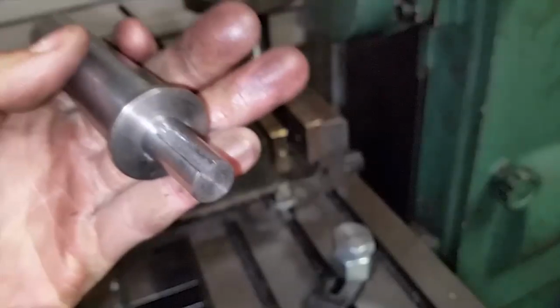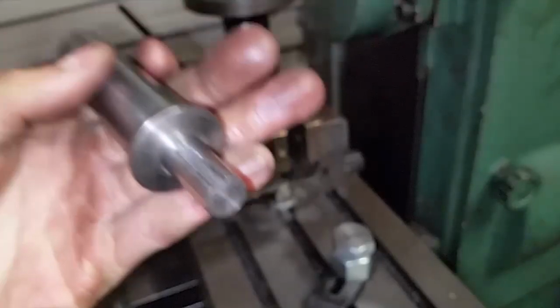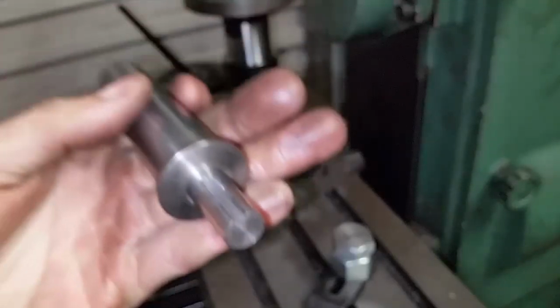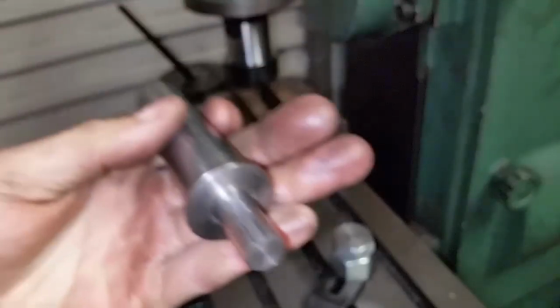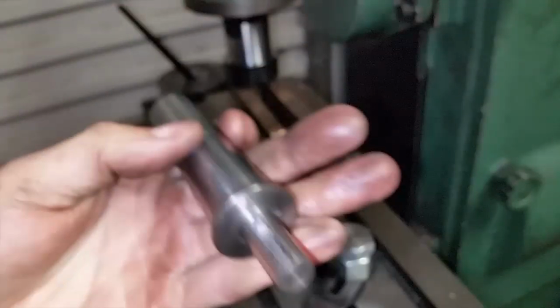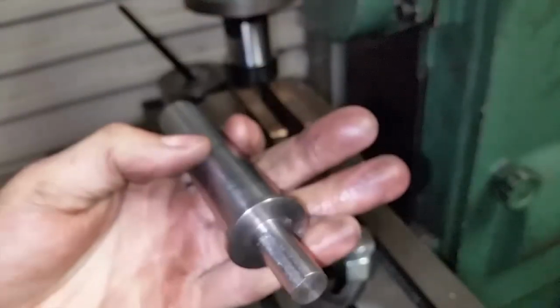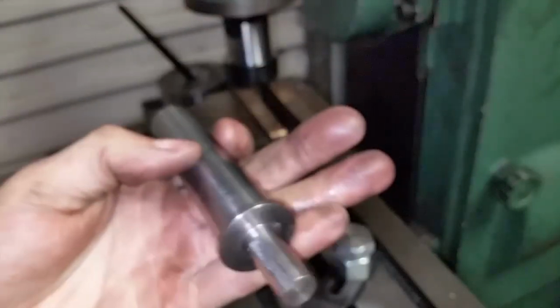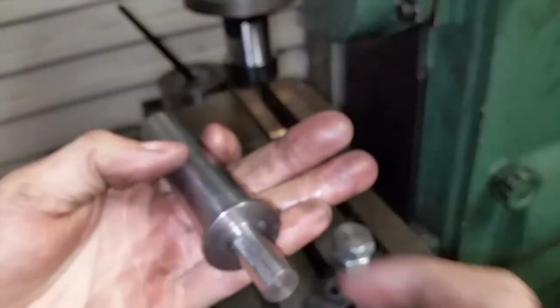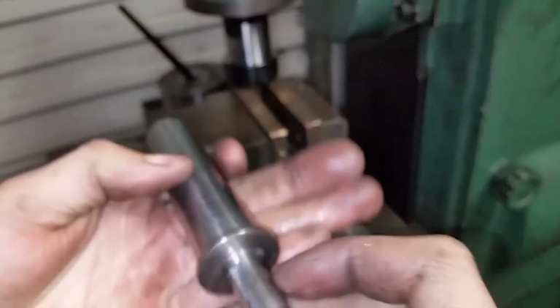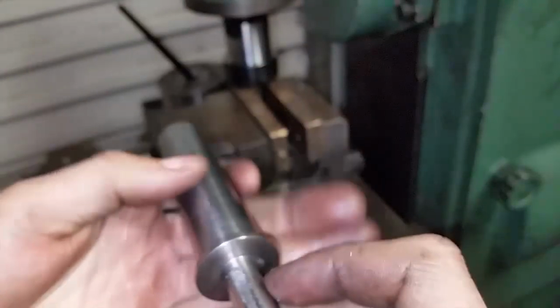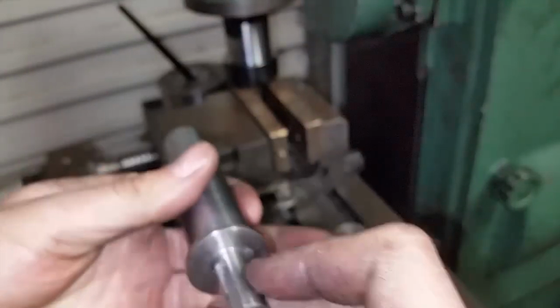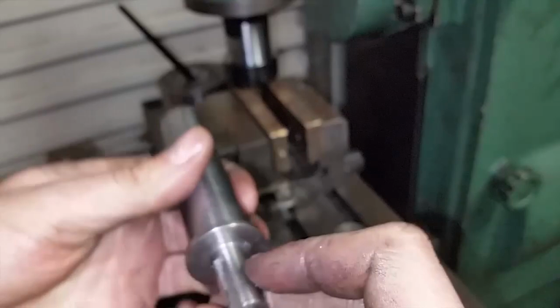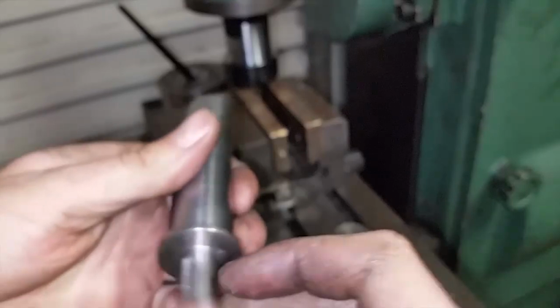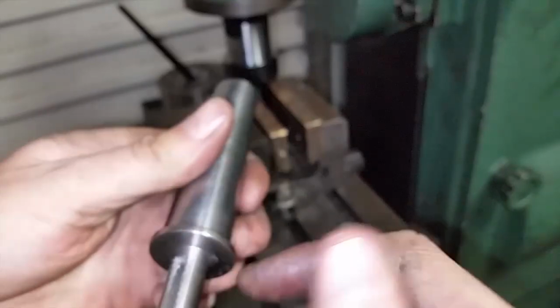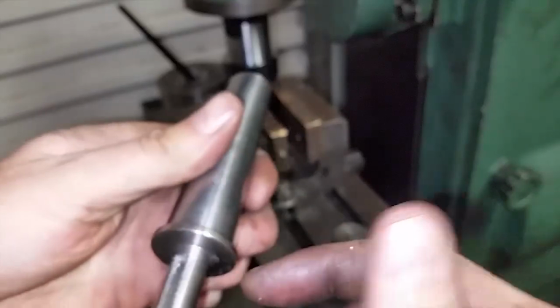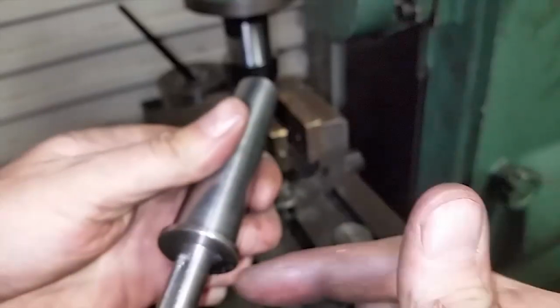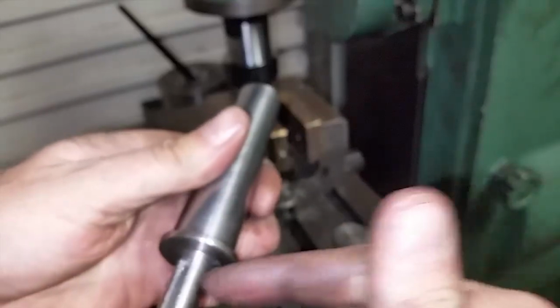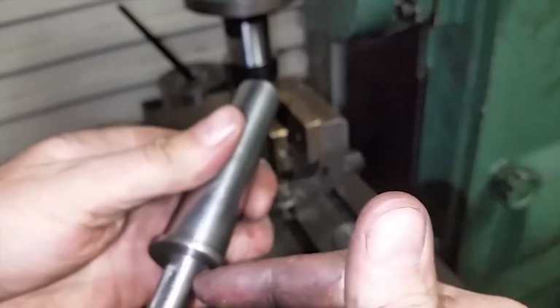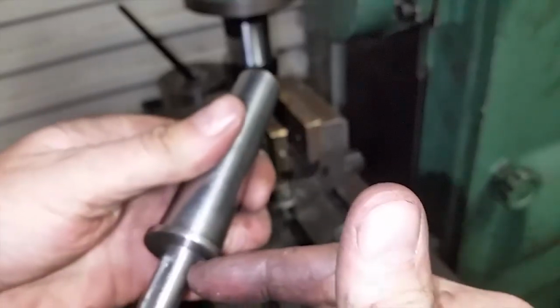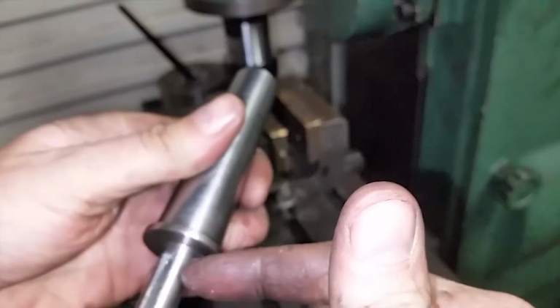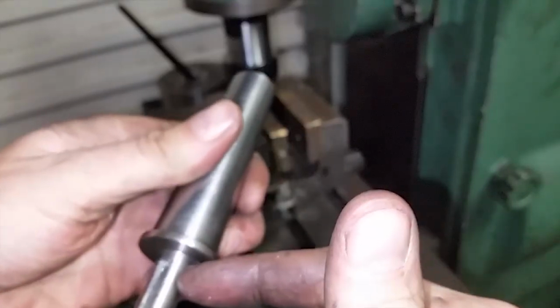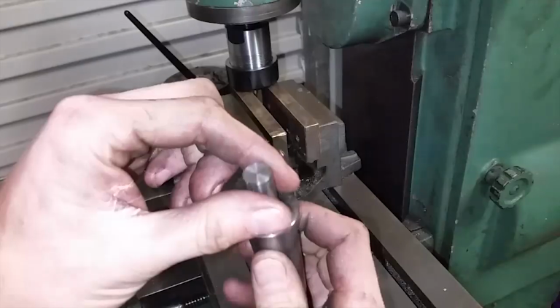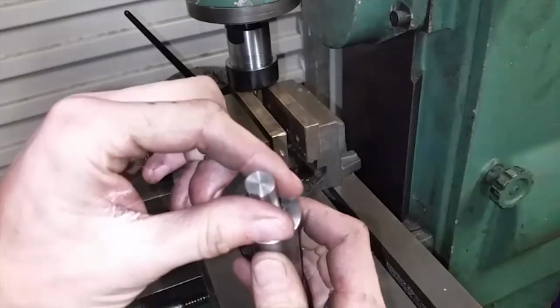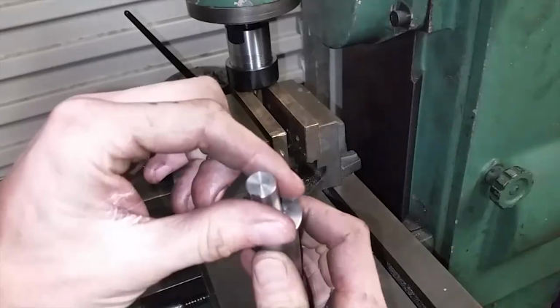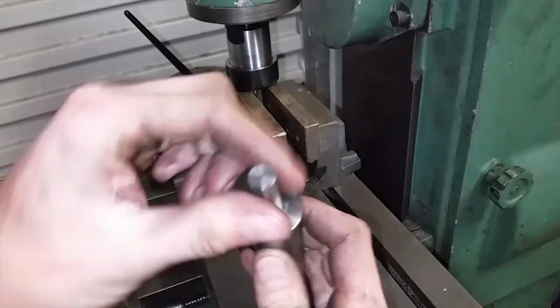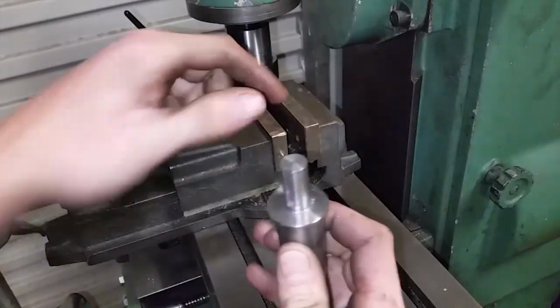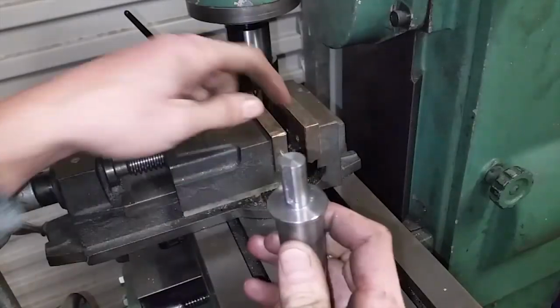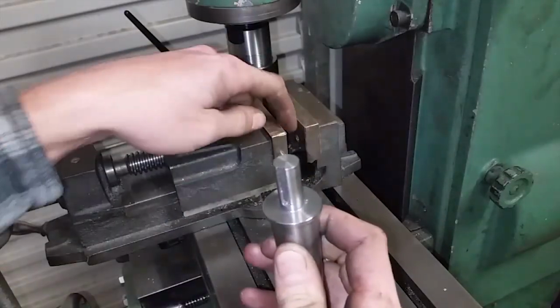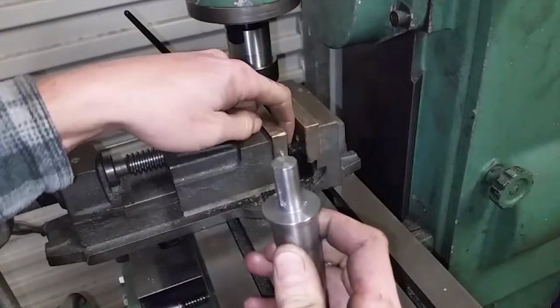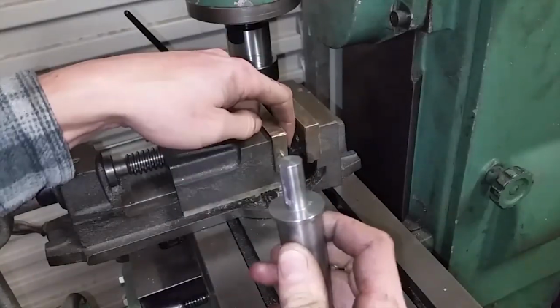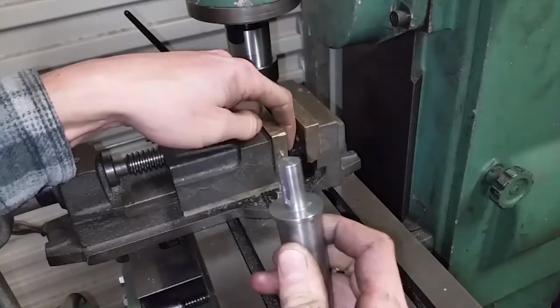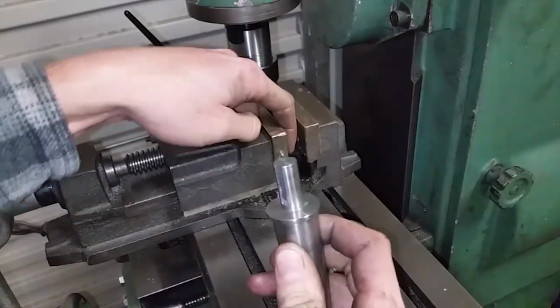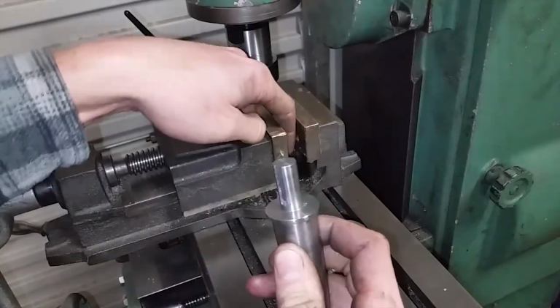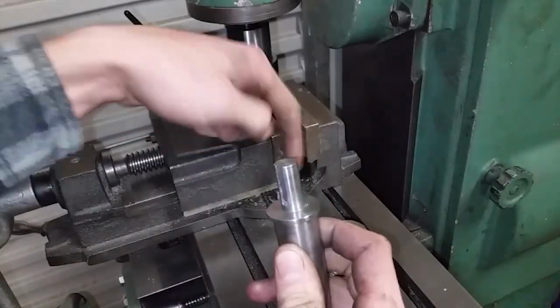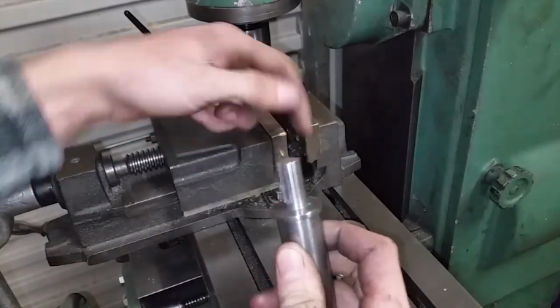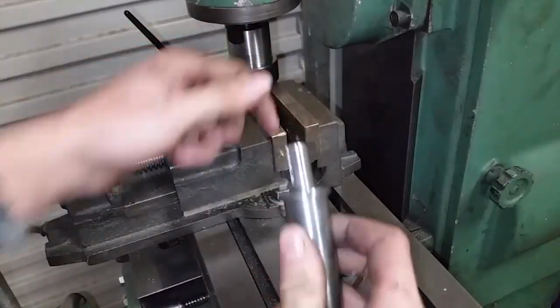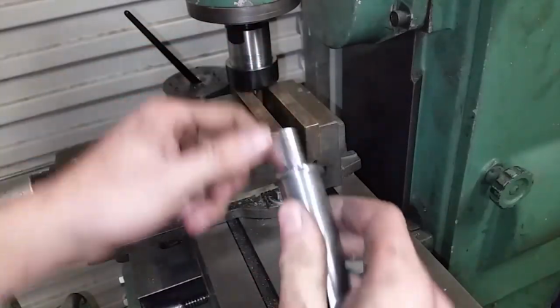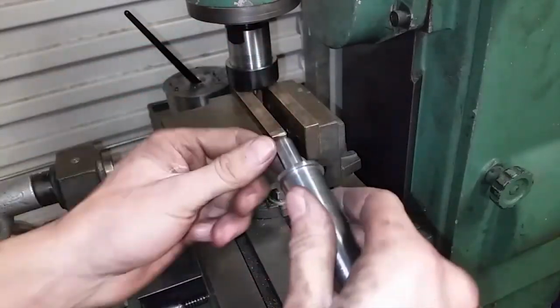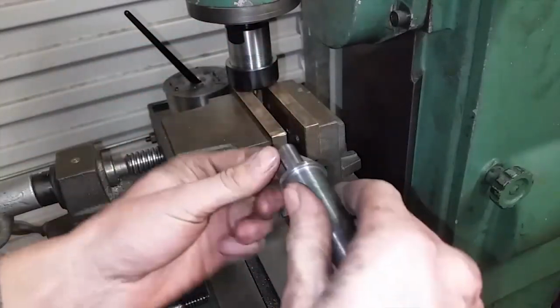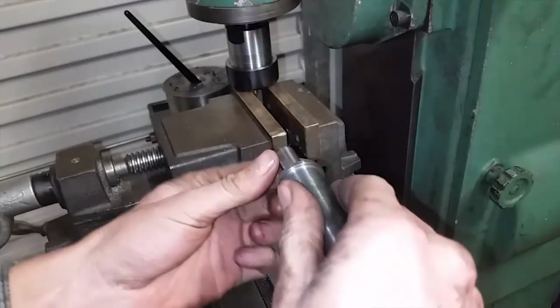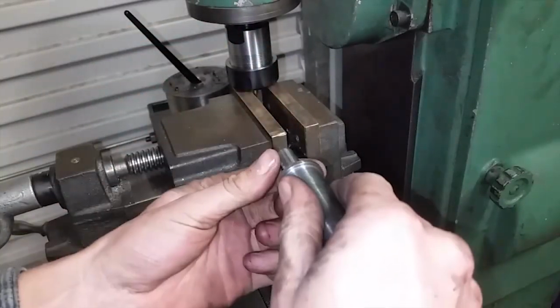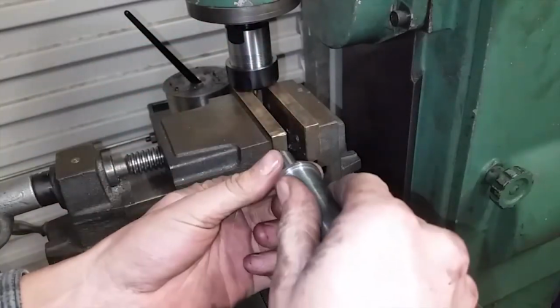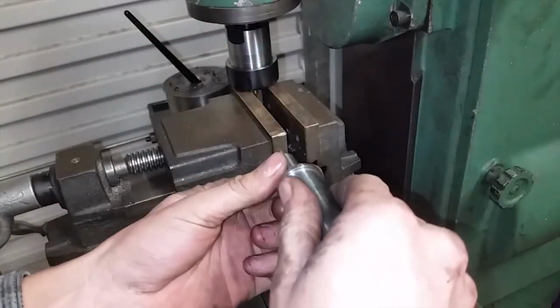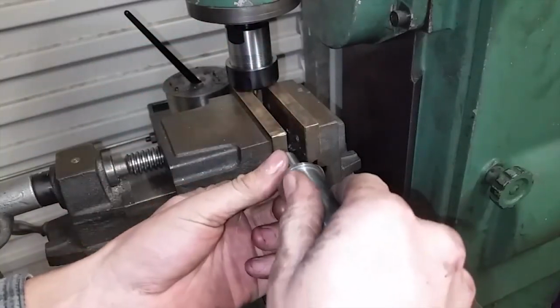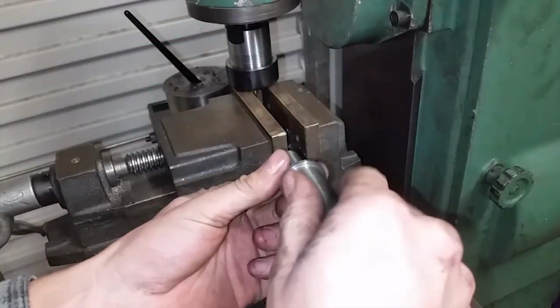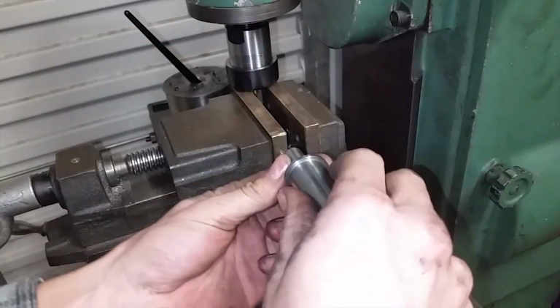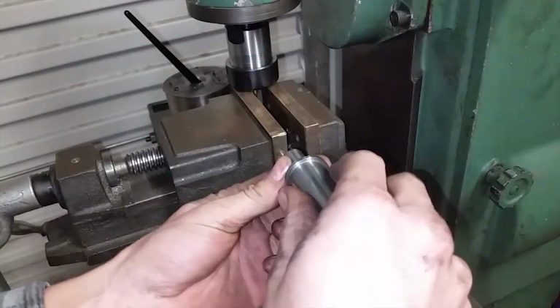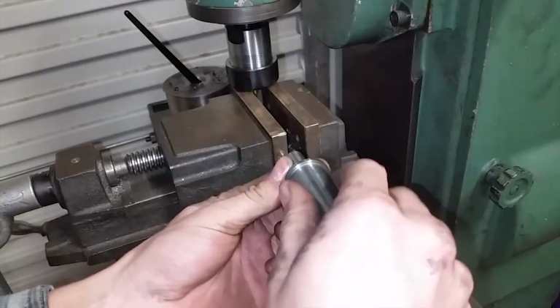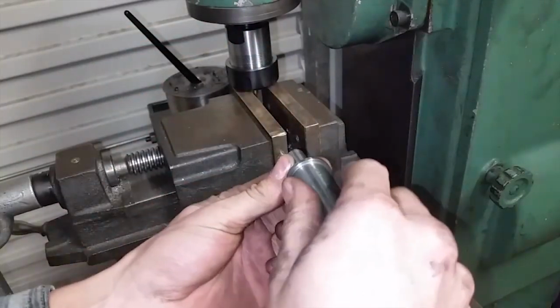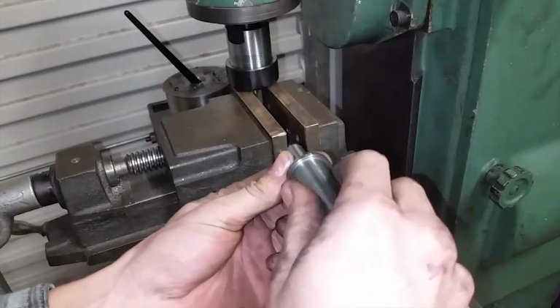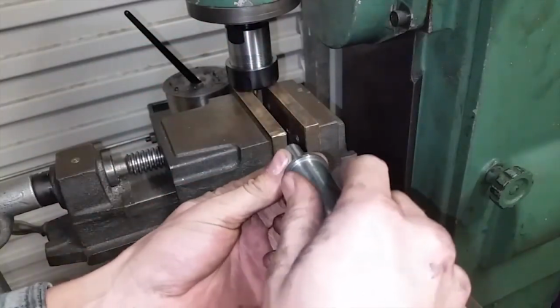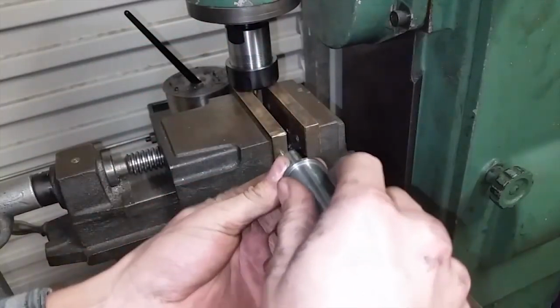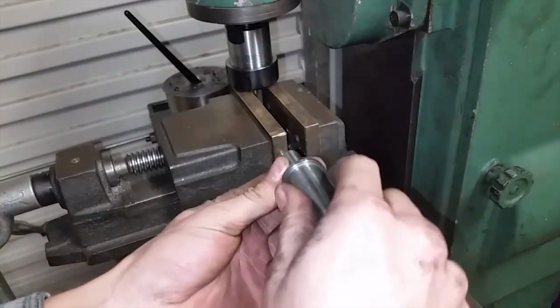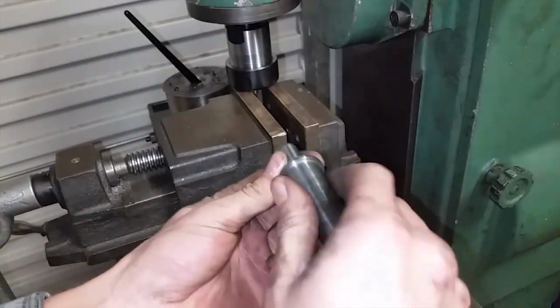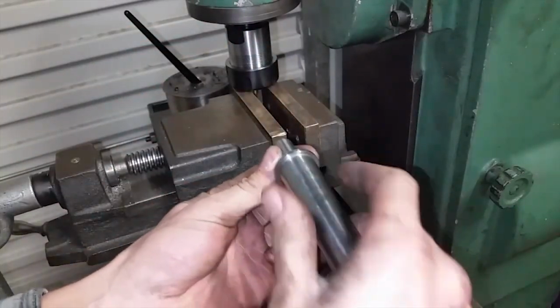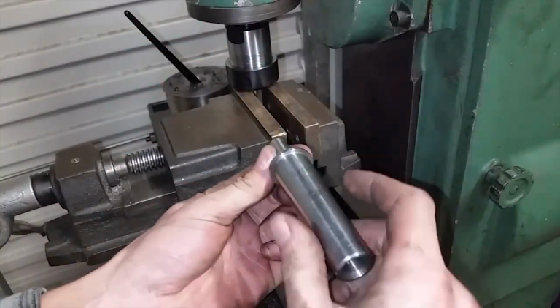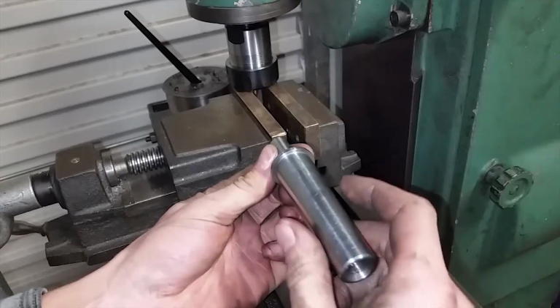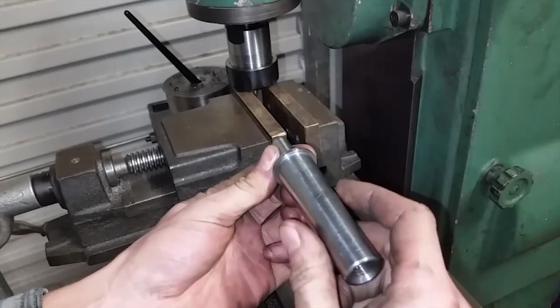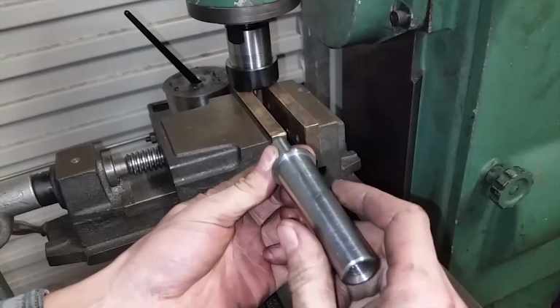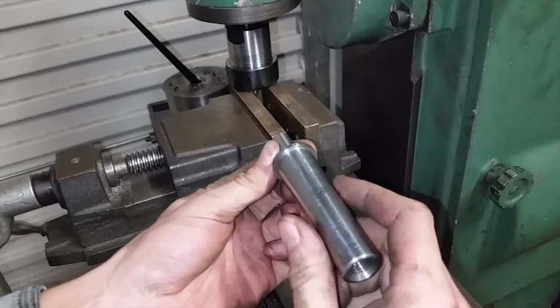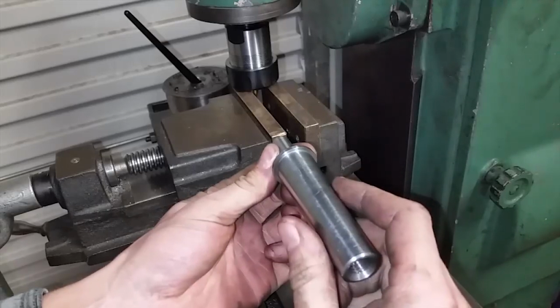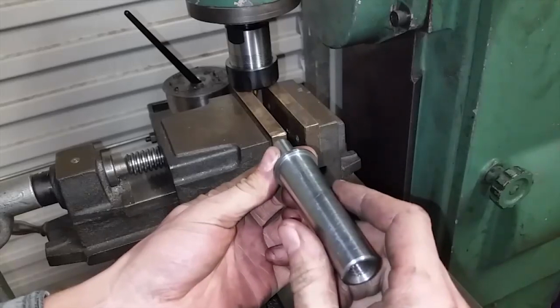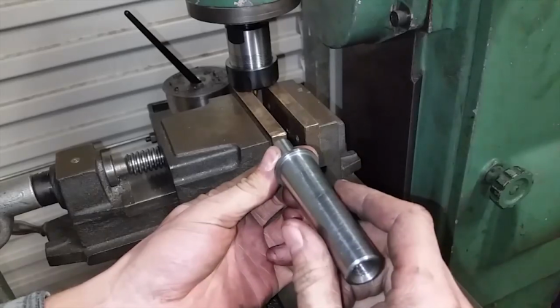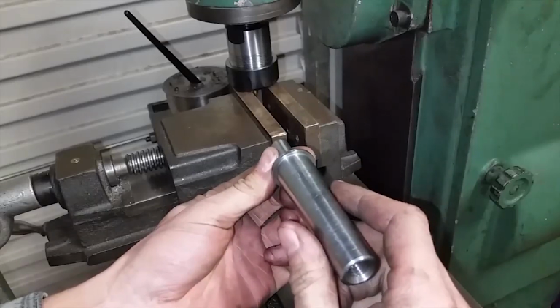Now I need to drill a cross hole. The keyway is lining up with this jaw — it's actually set to 90 degrees.